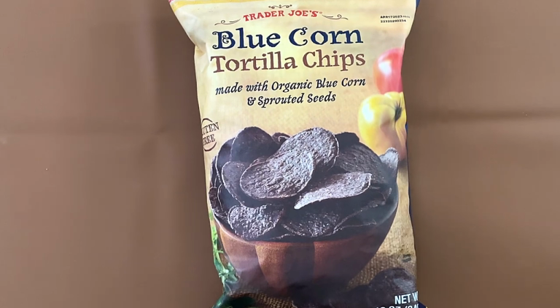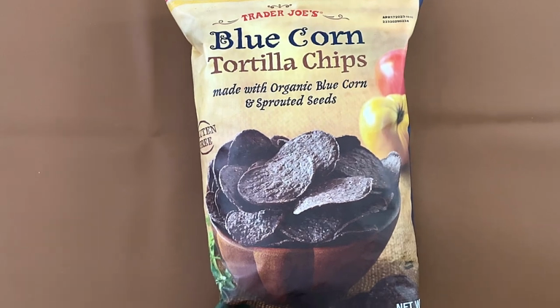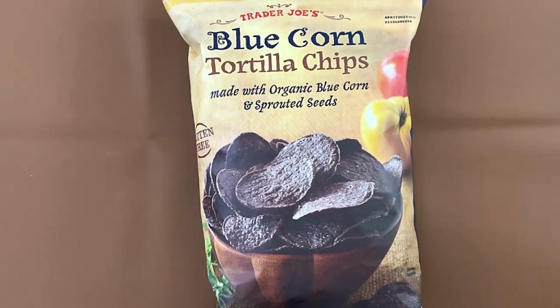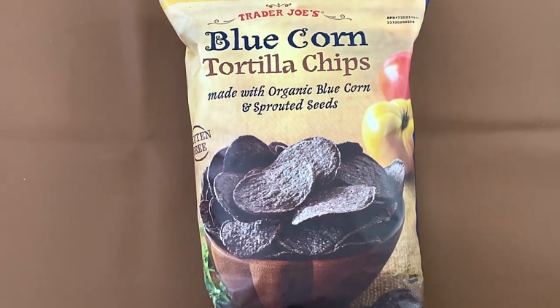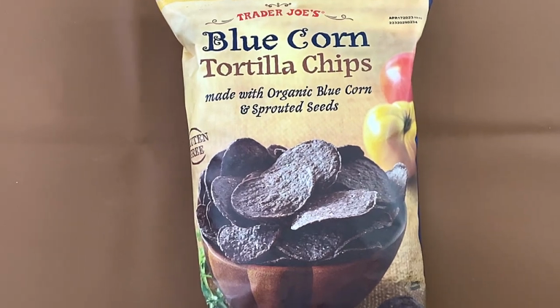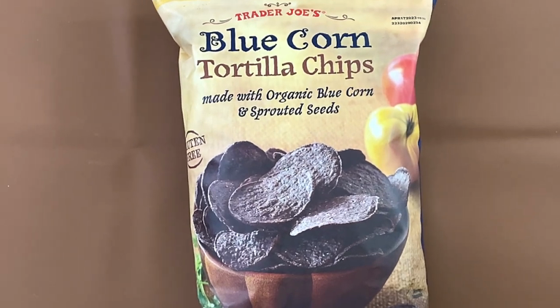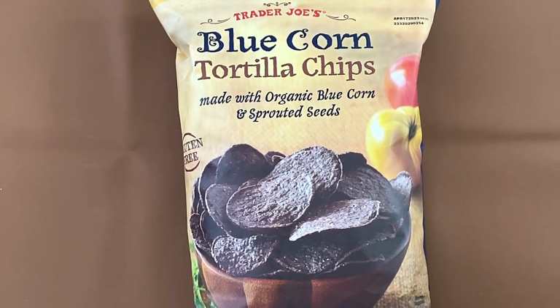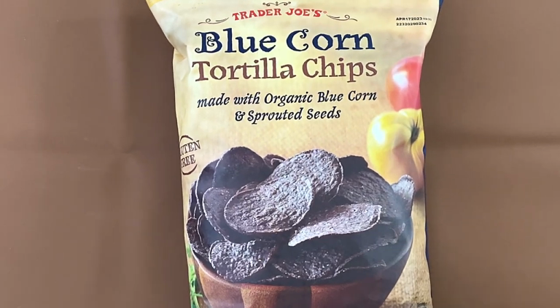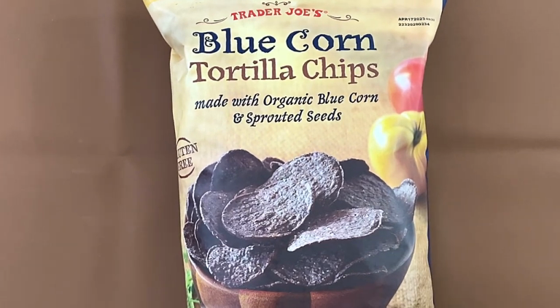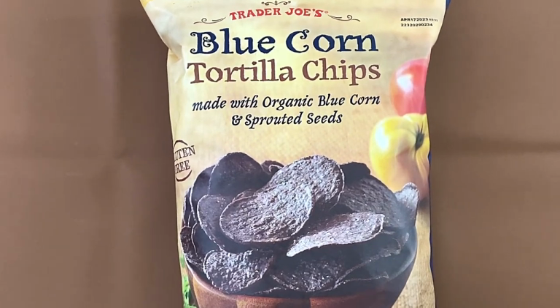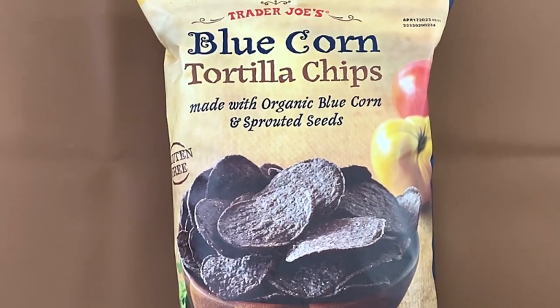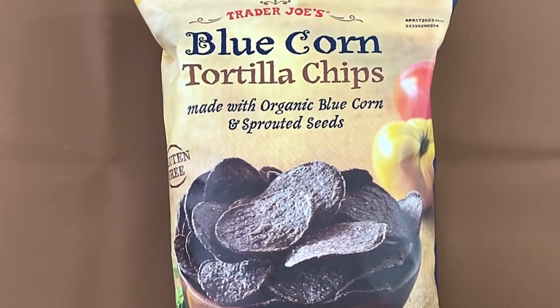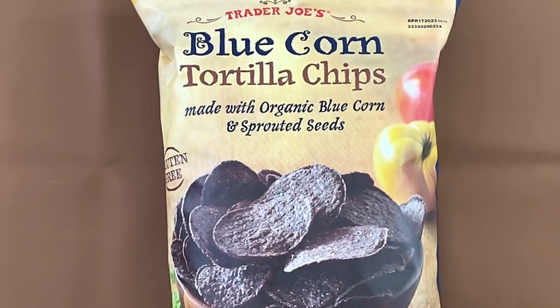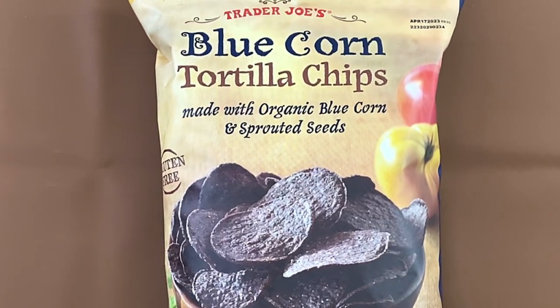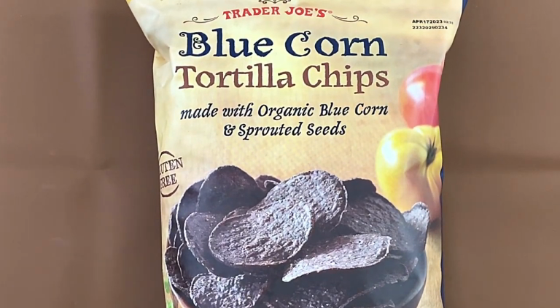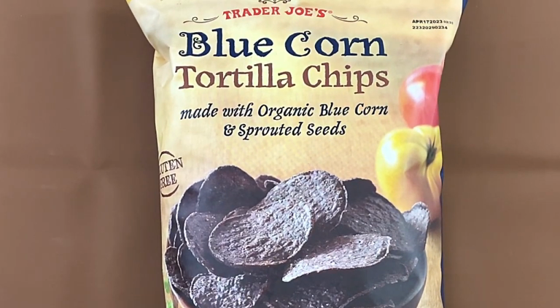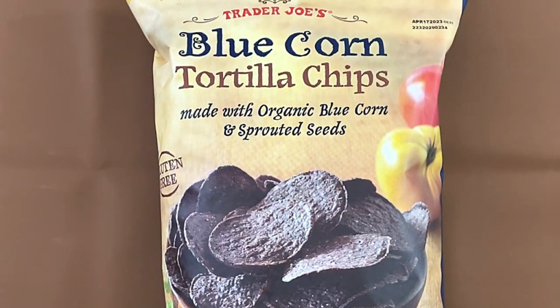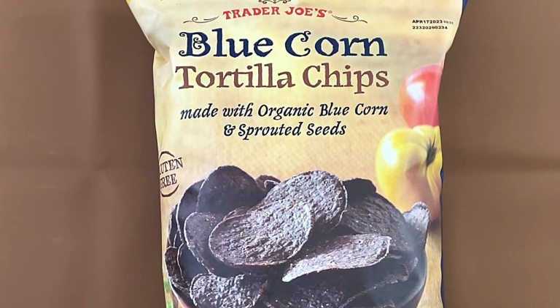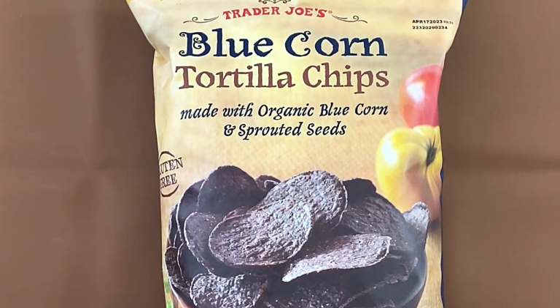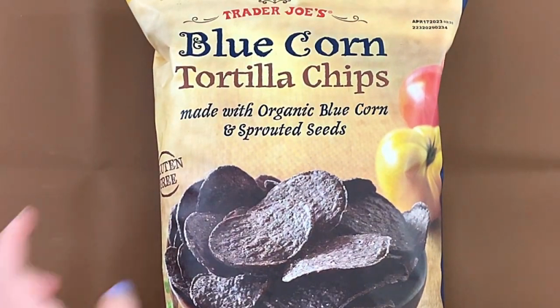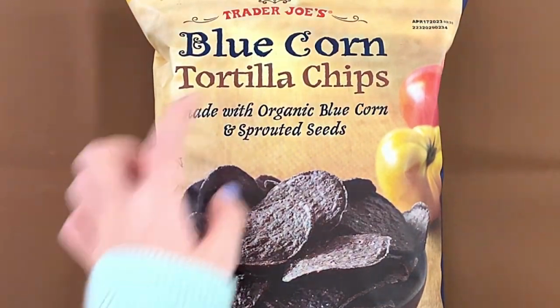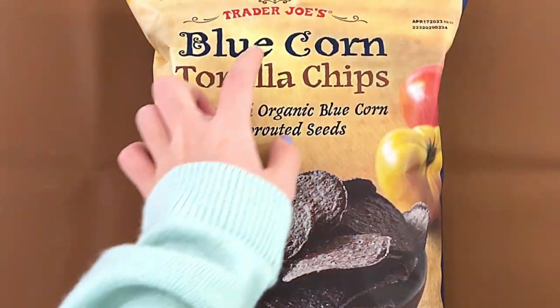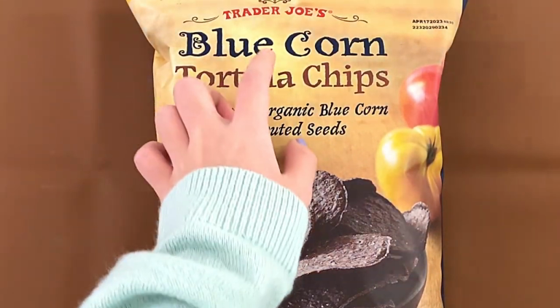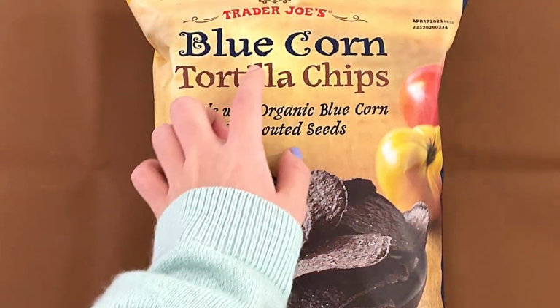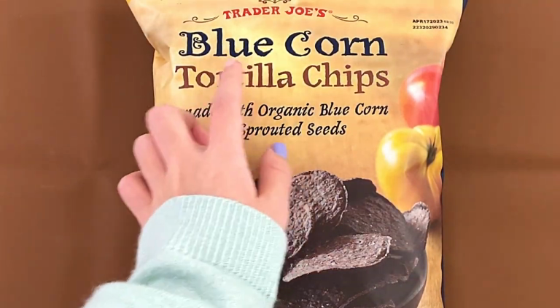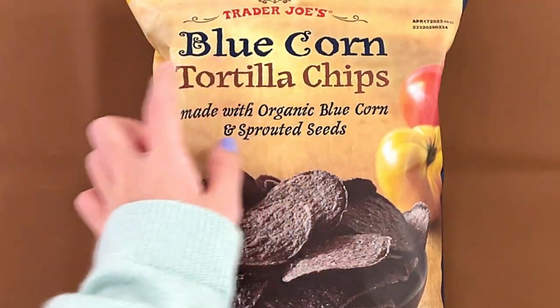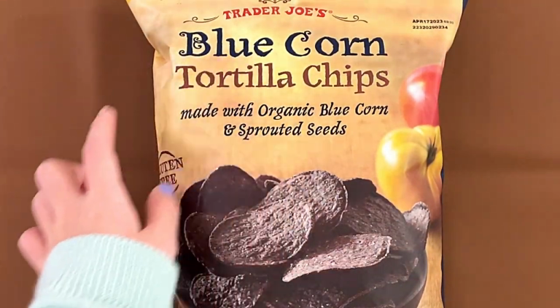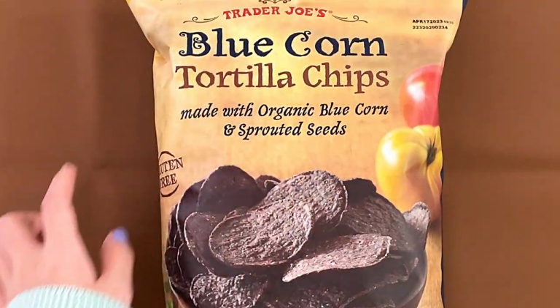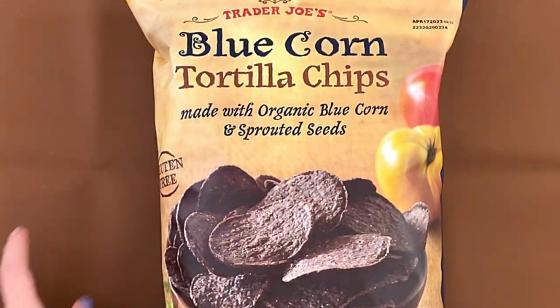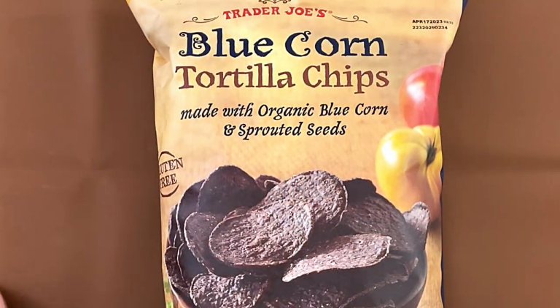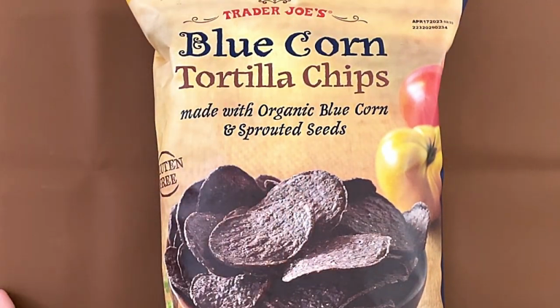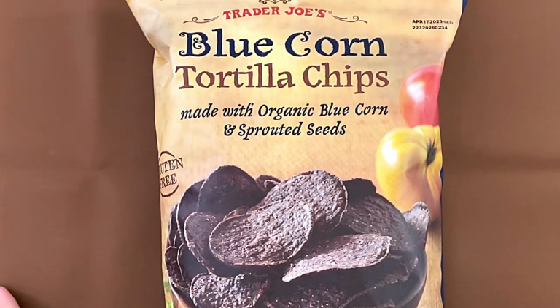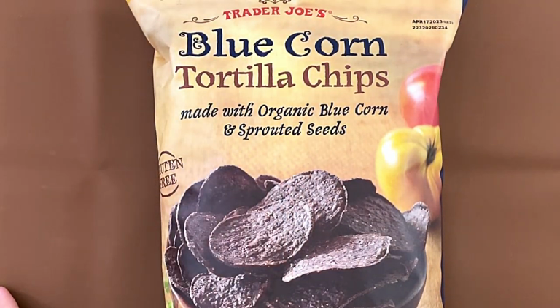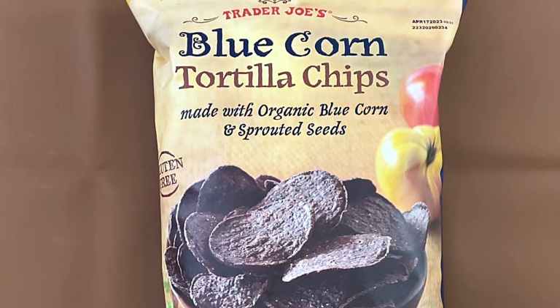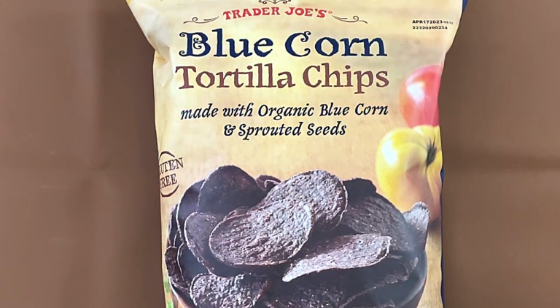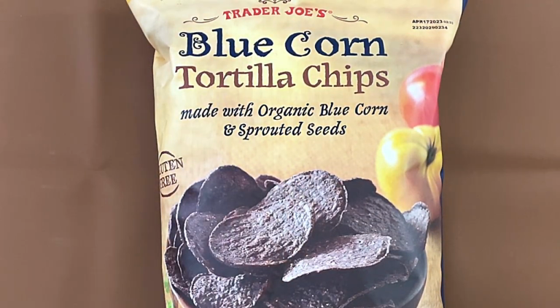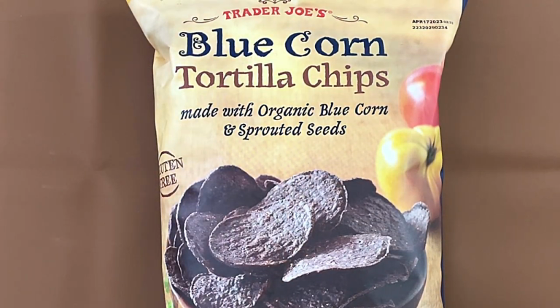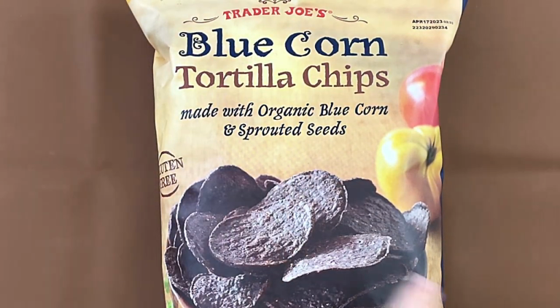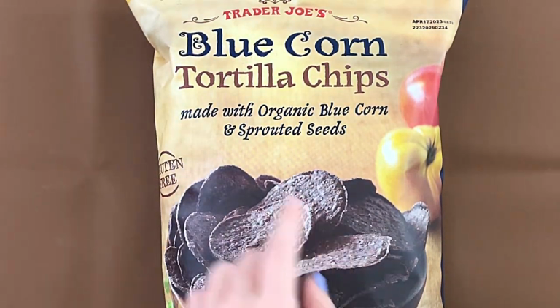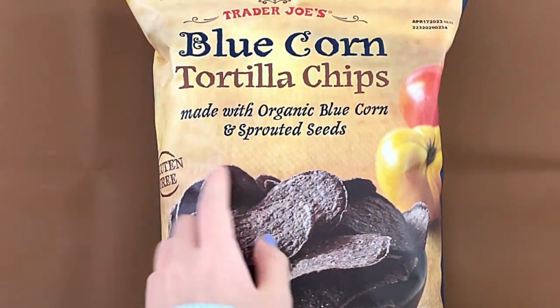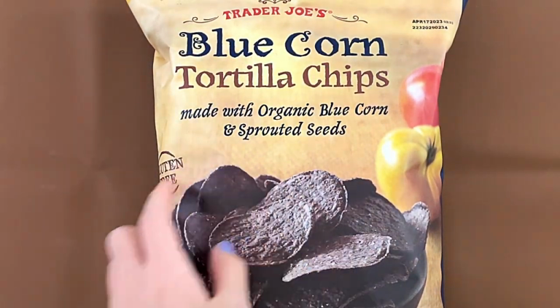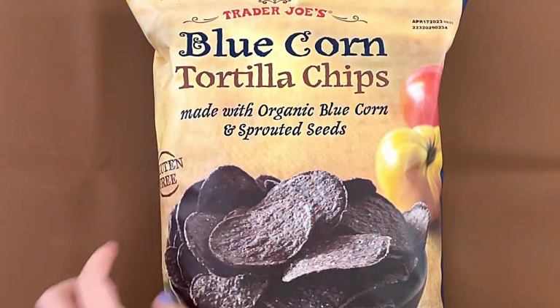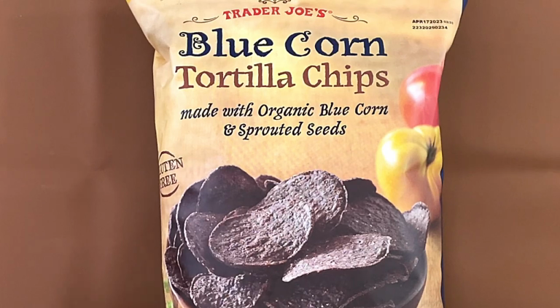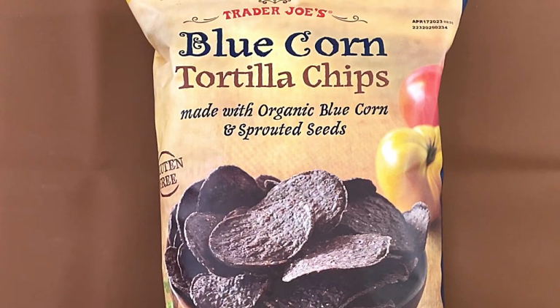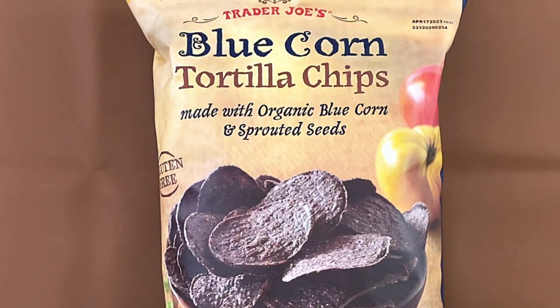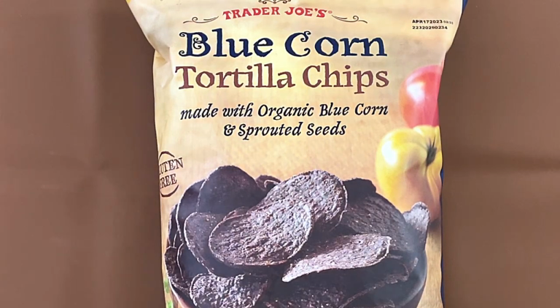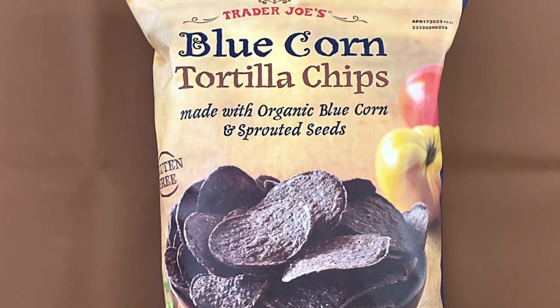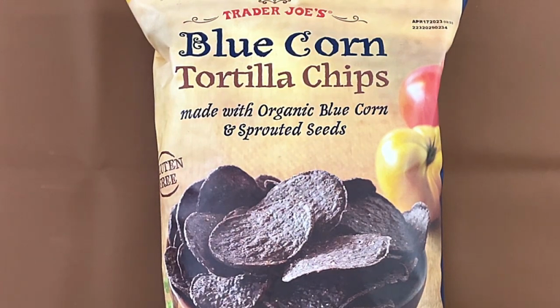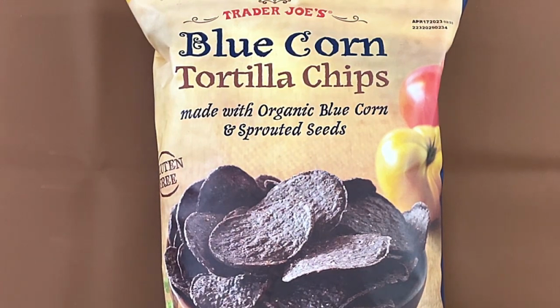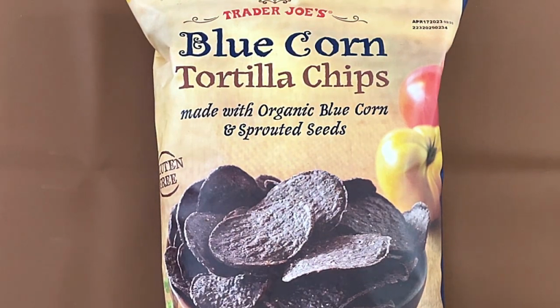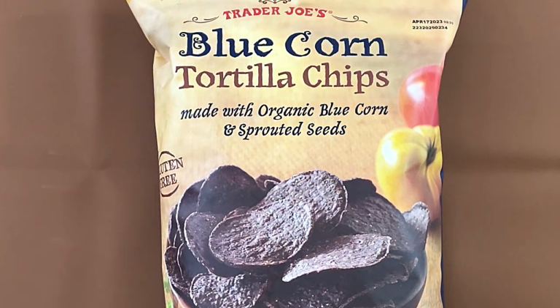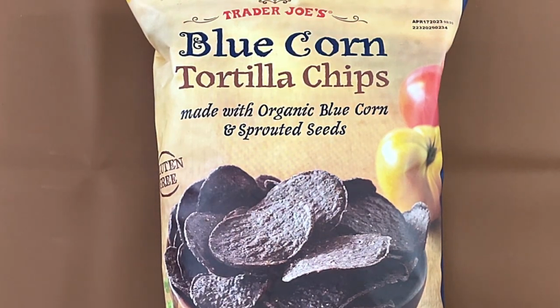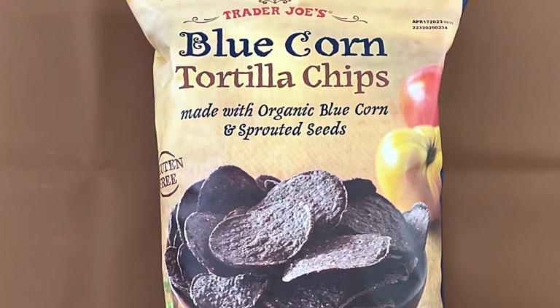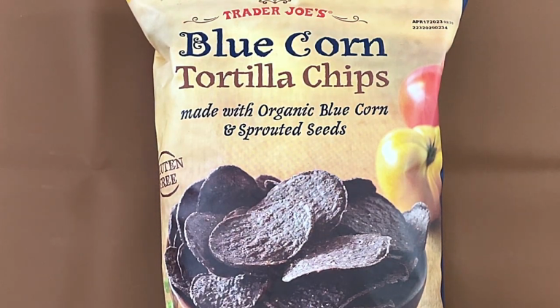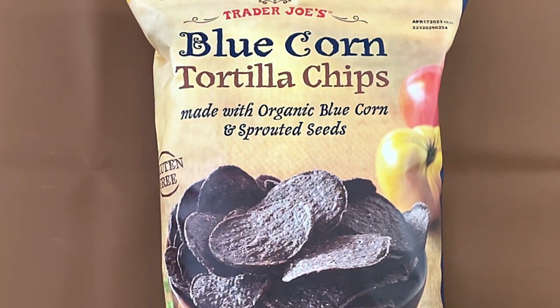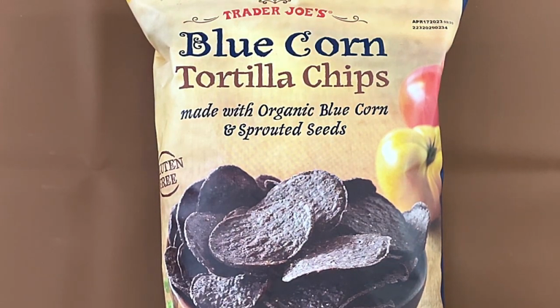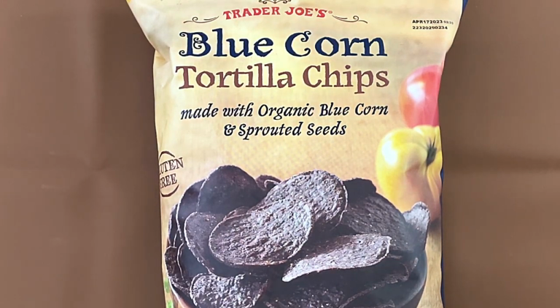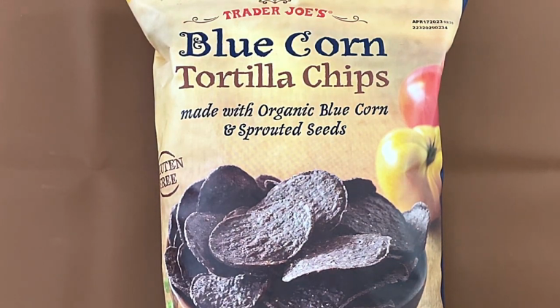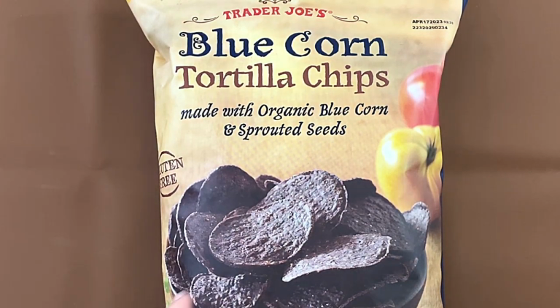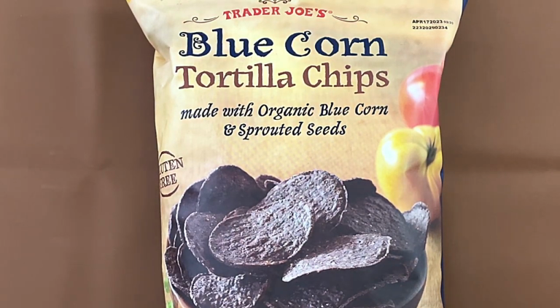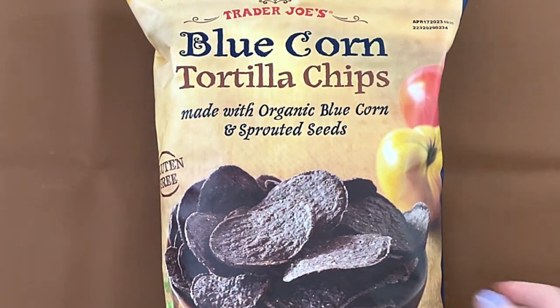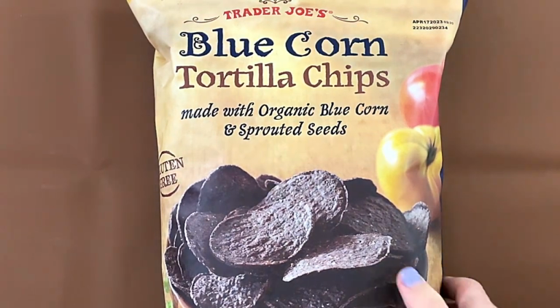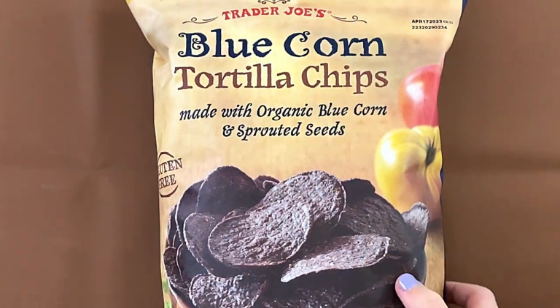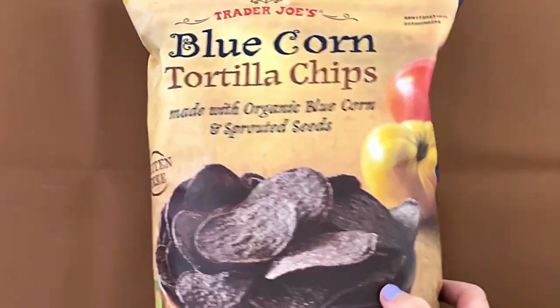Hello, 10 reviewer friends. Today I'll be reviewing Trader Joe's Blue Corn Tortilla Chips Made with Organic Blue Corn and Sprouted Seeds. Gluten-free.